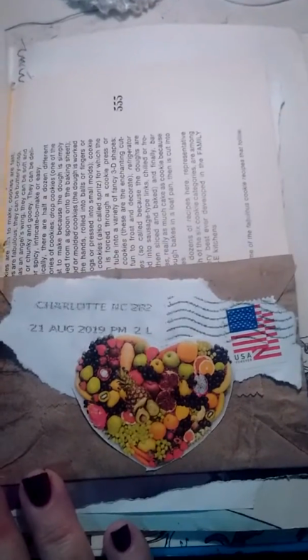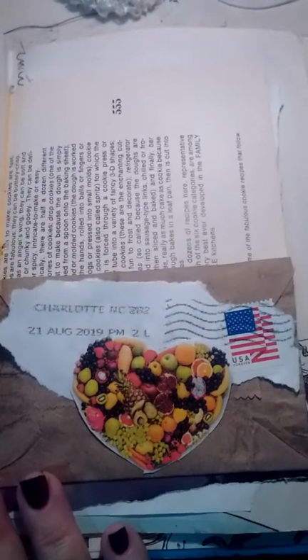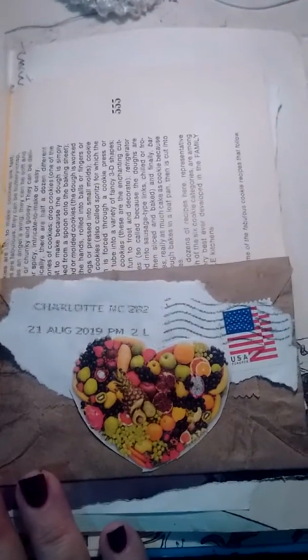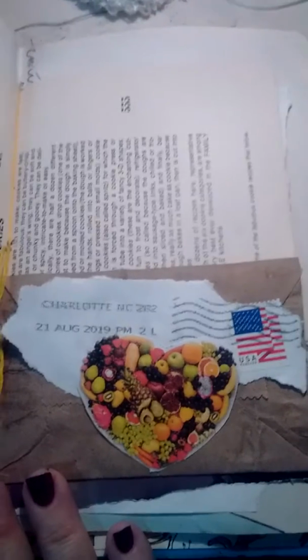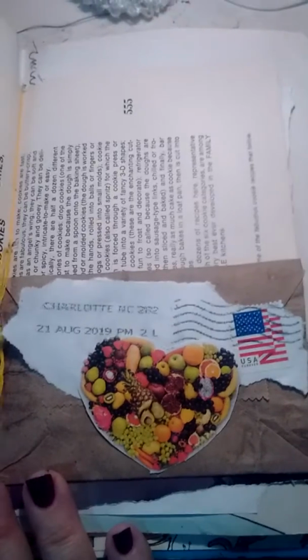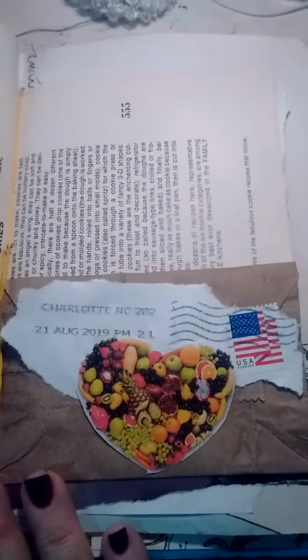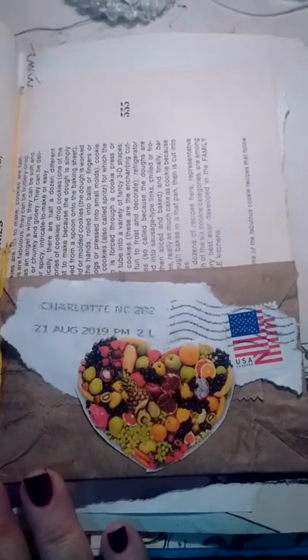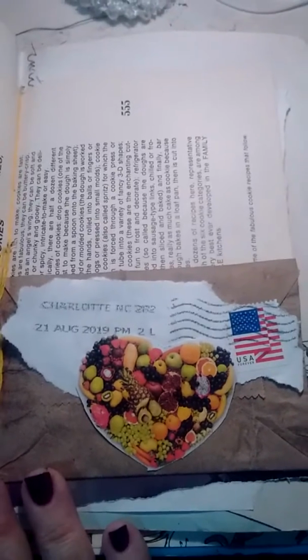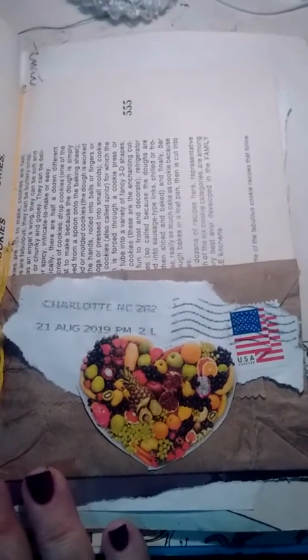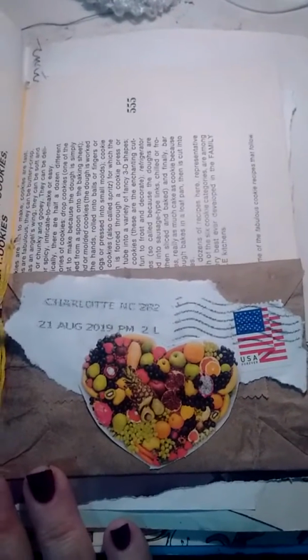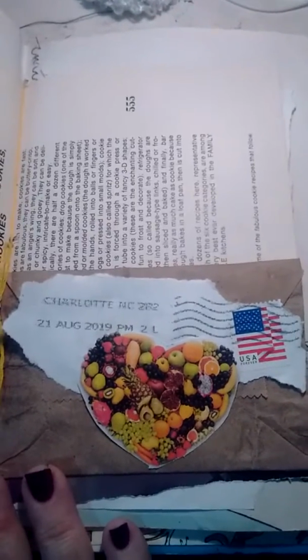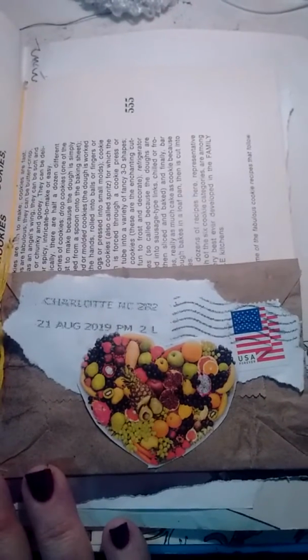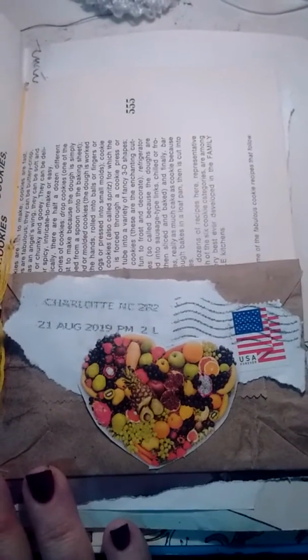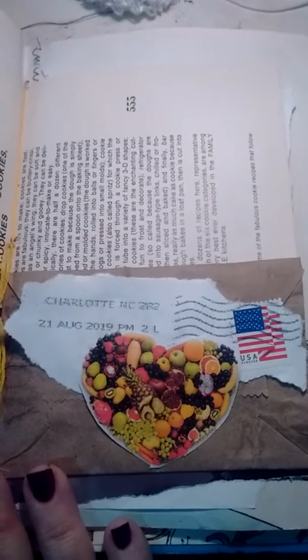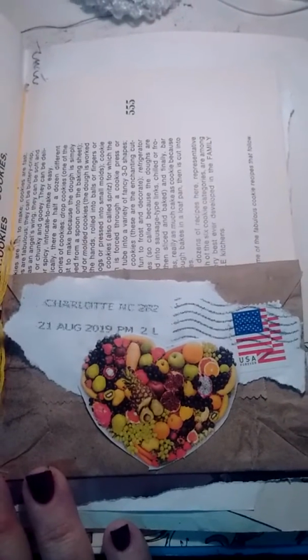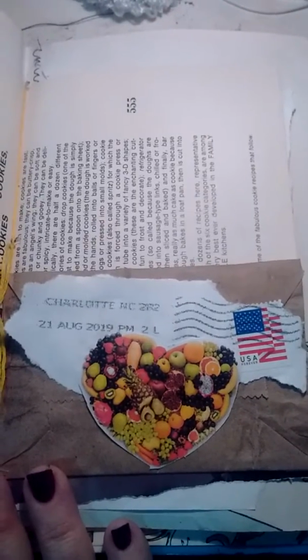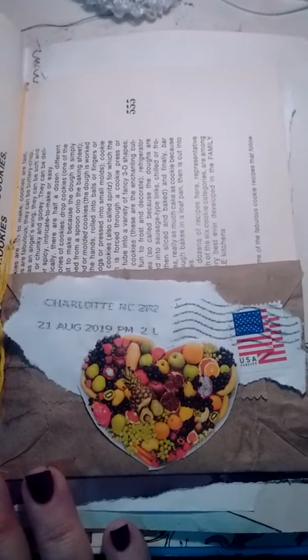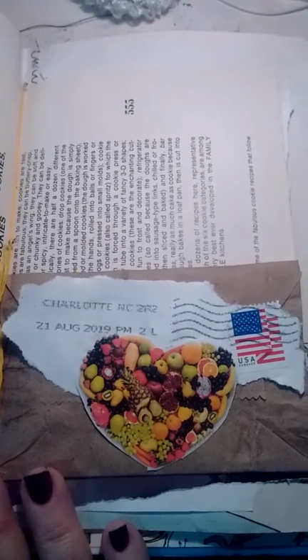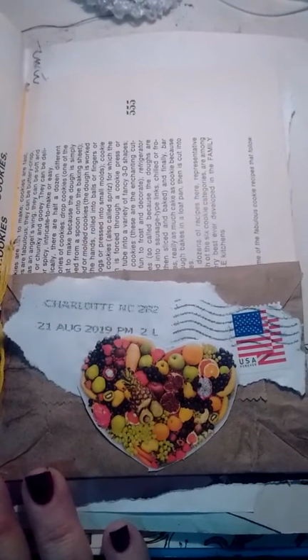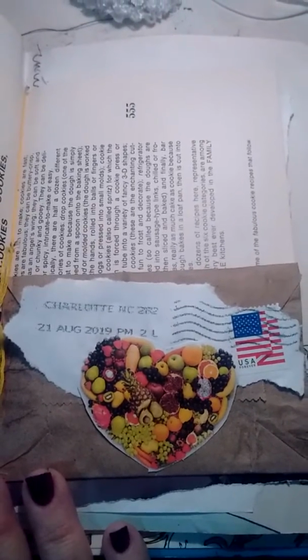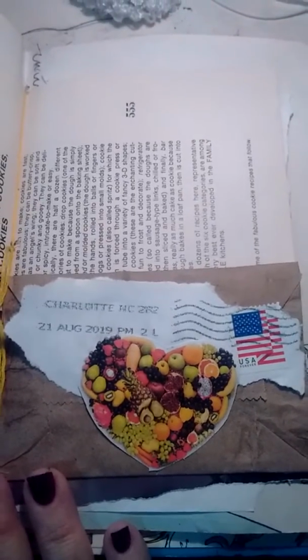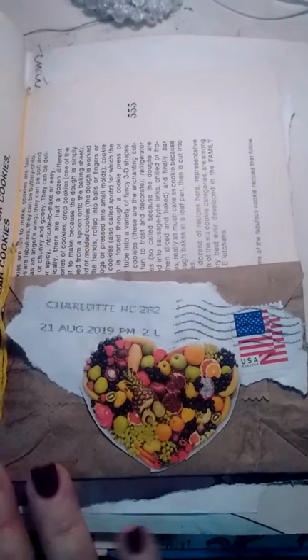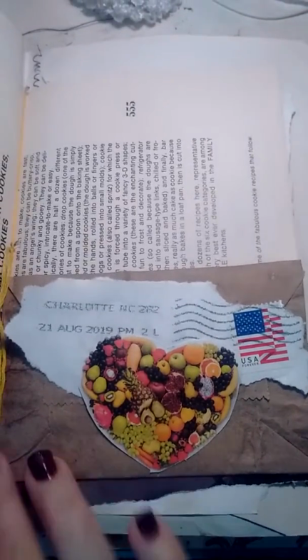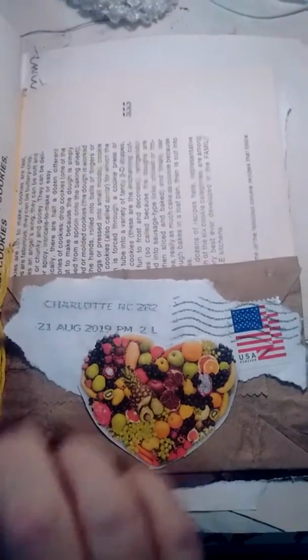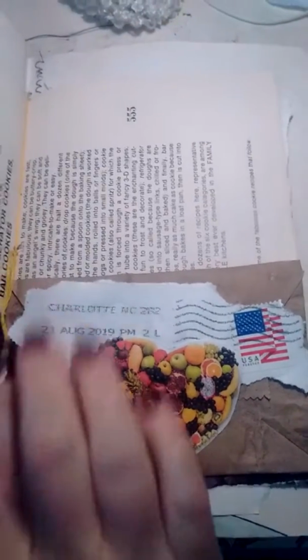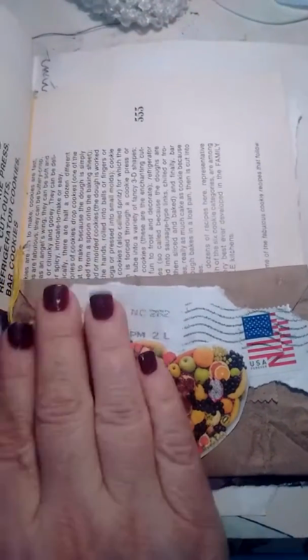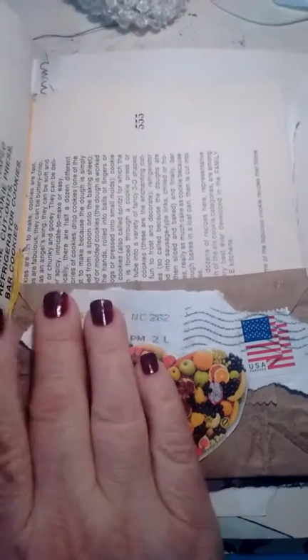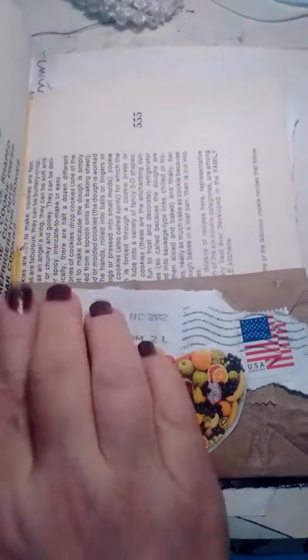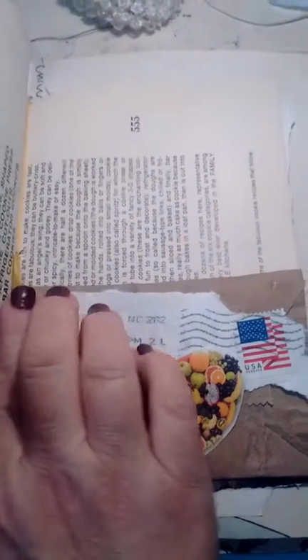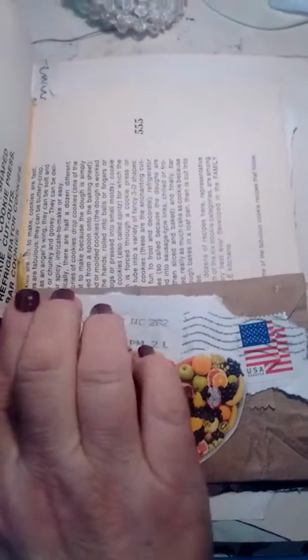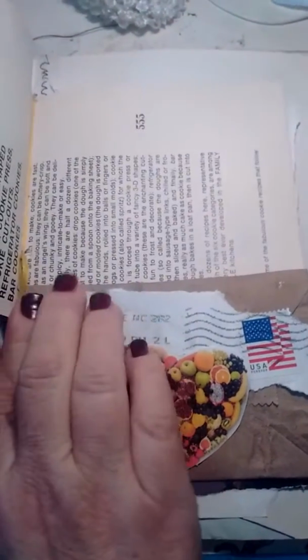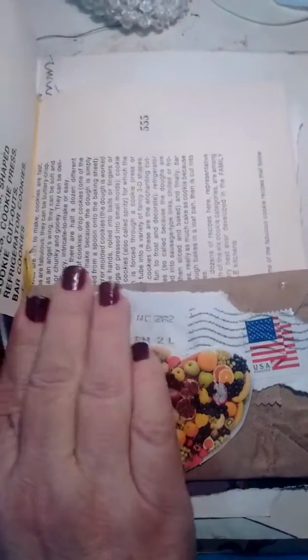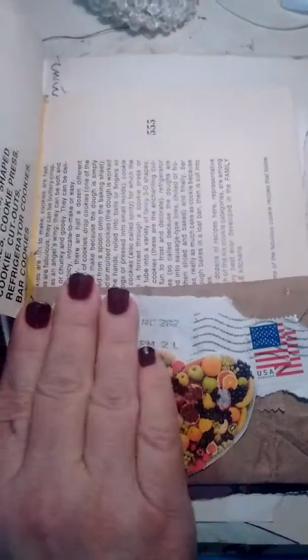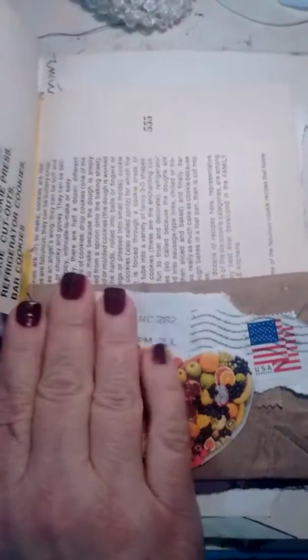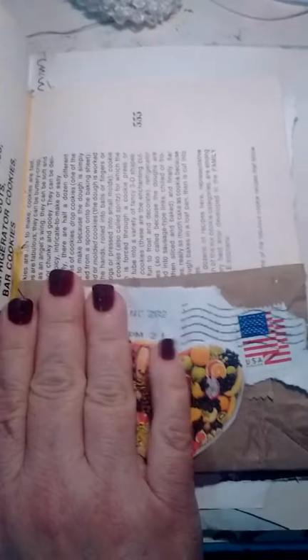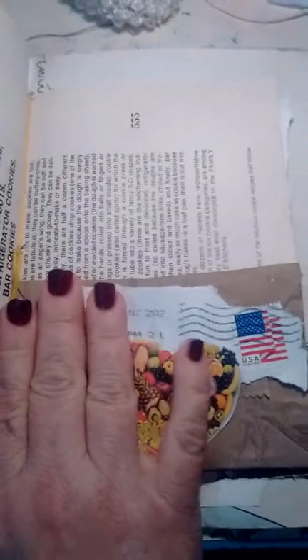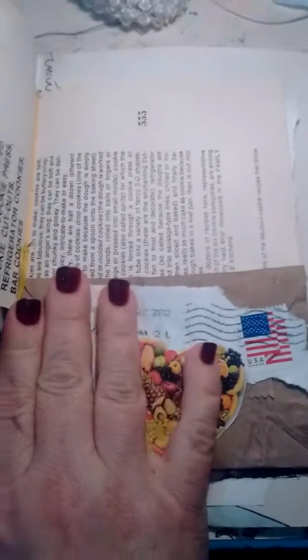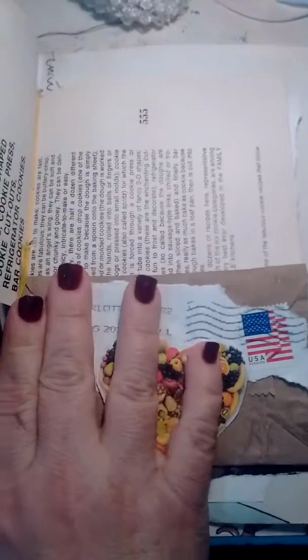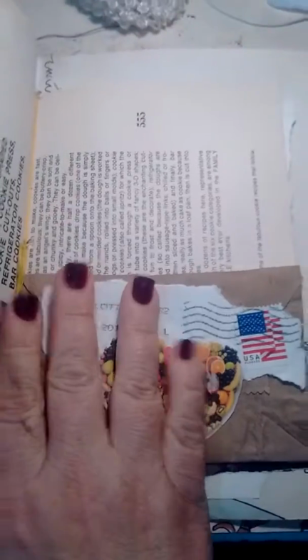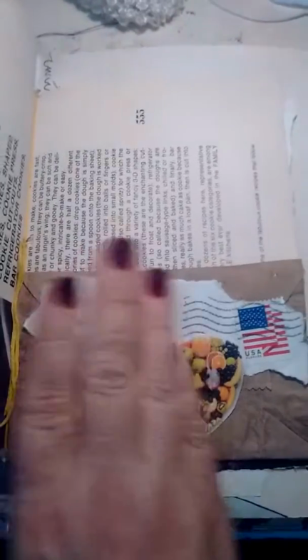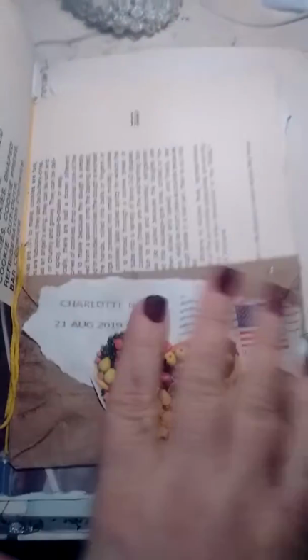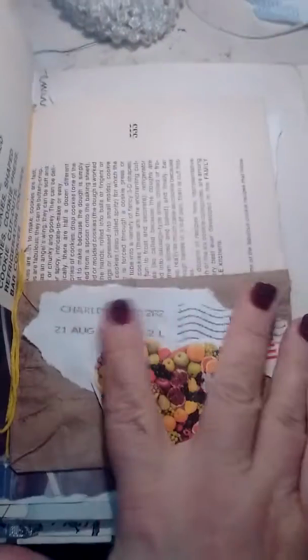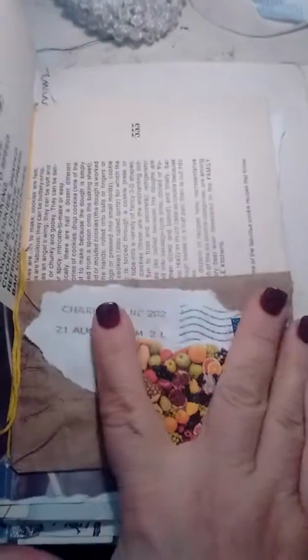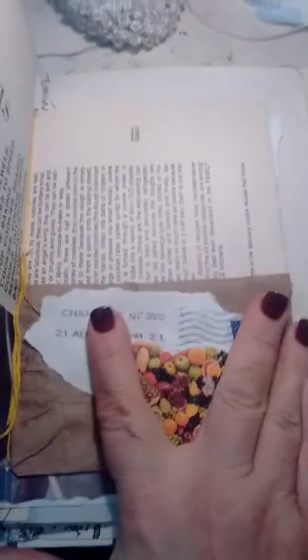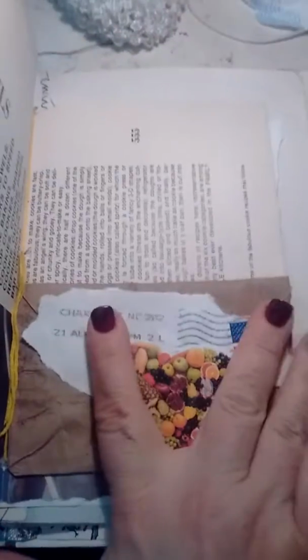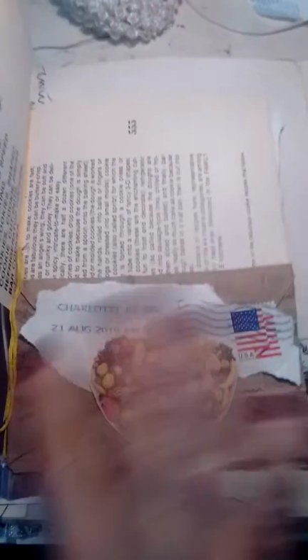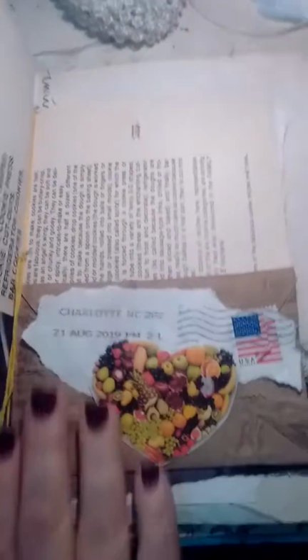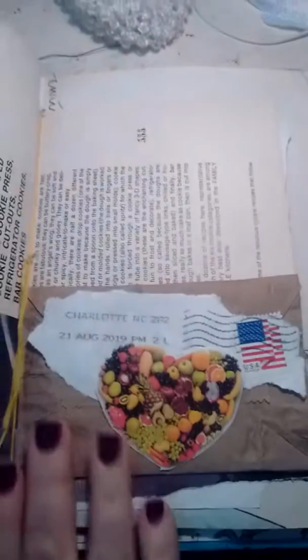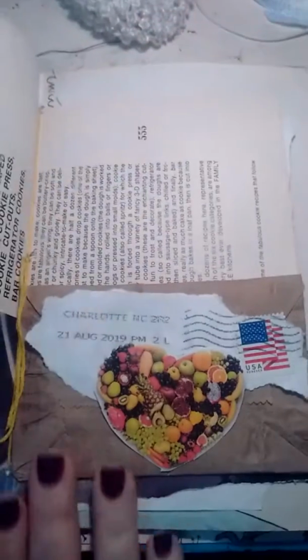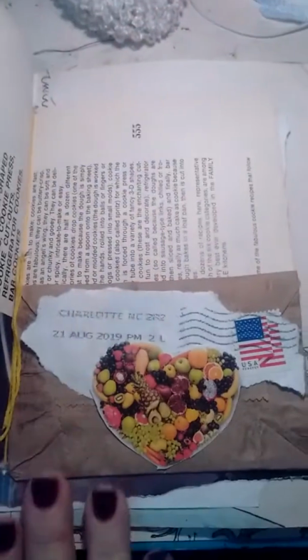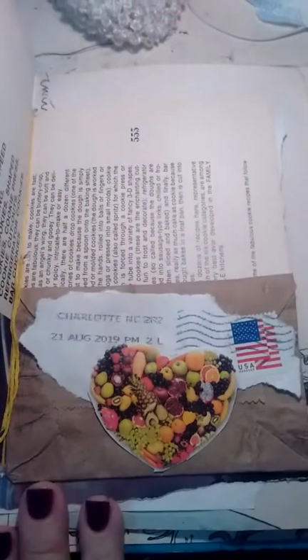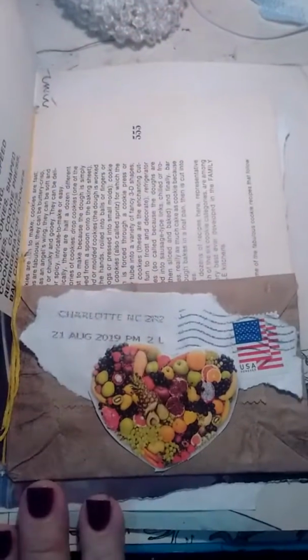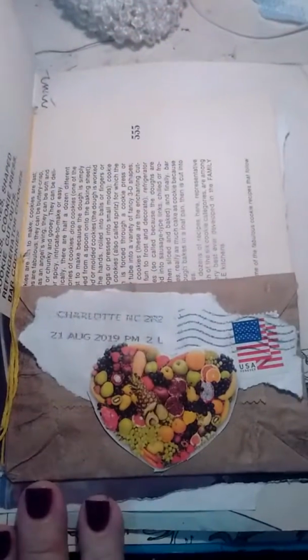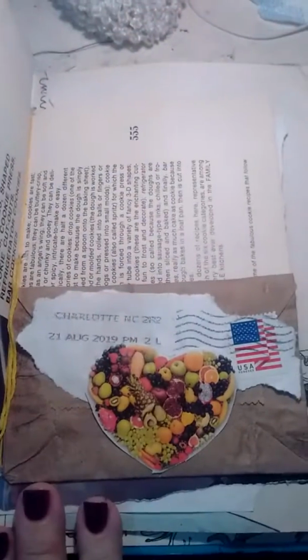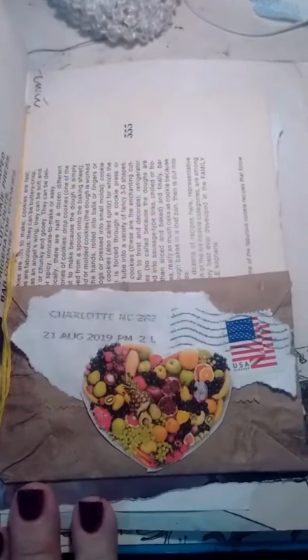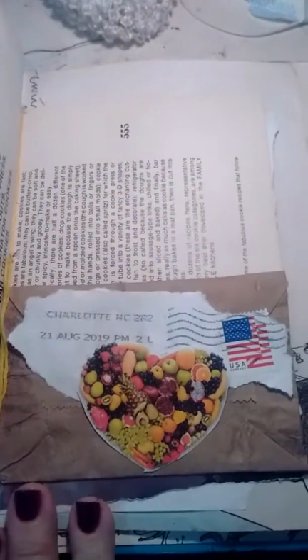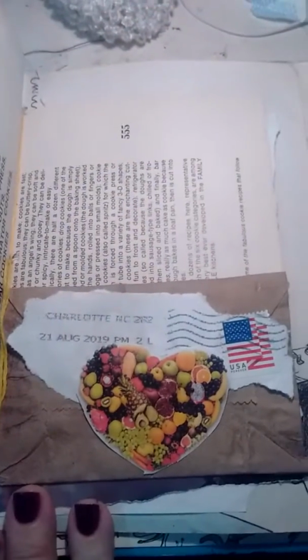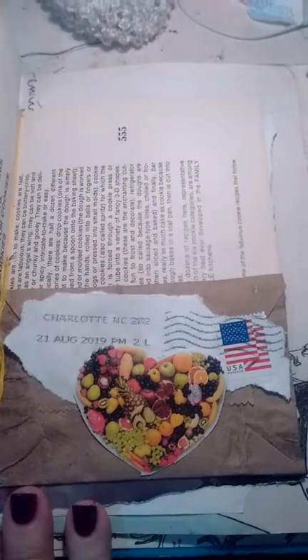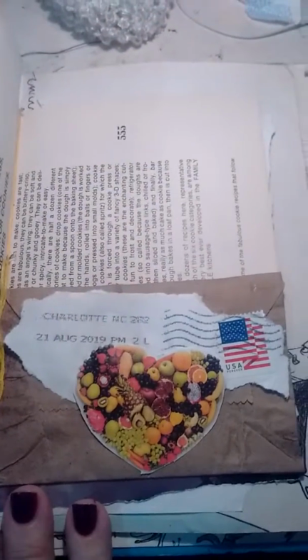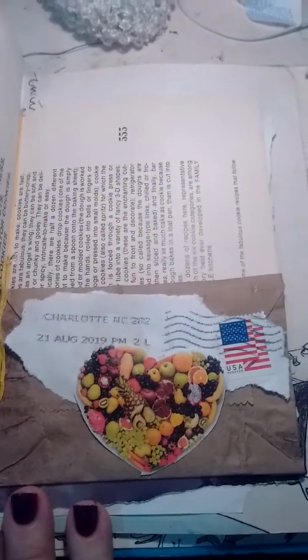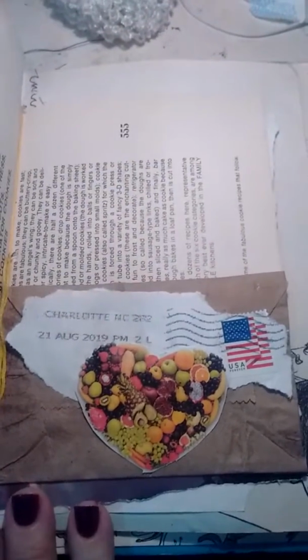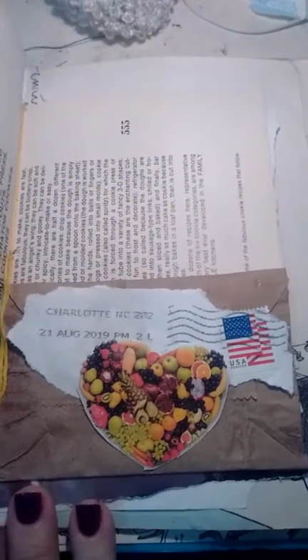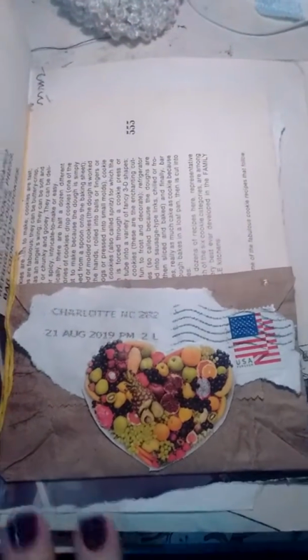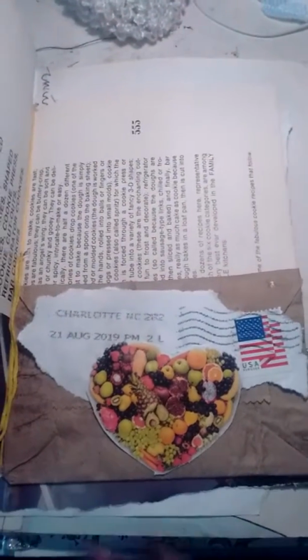It might look different next time you see it. So use your junk, especially your junk mail. Have a great day.